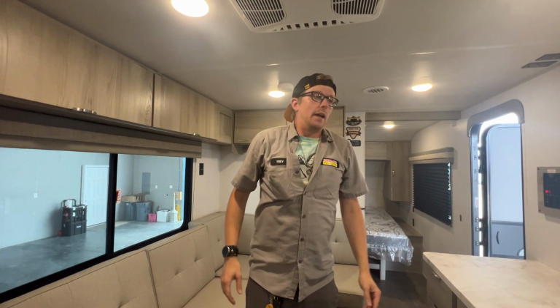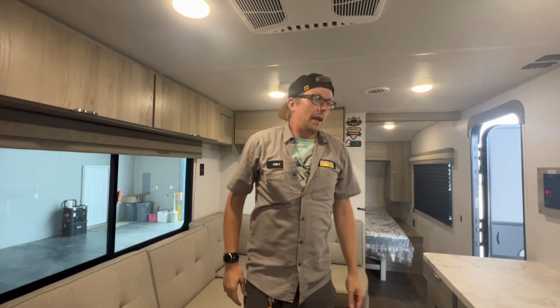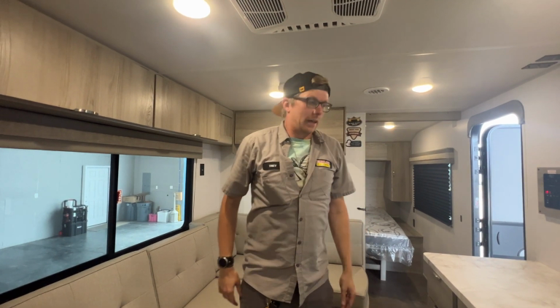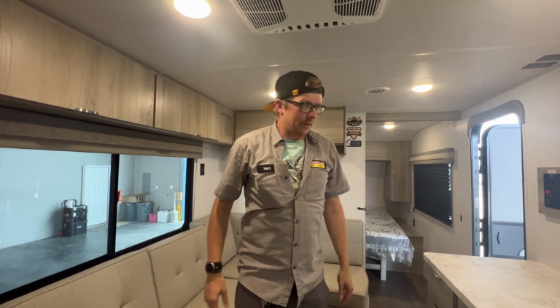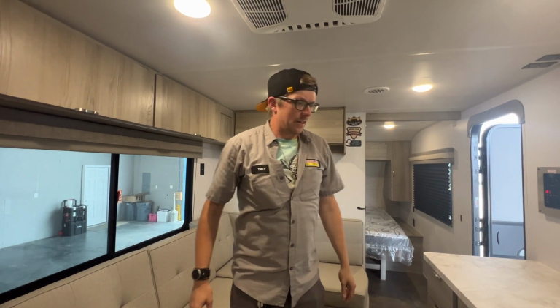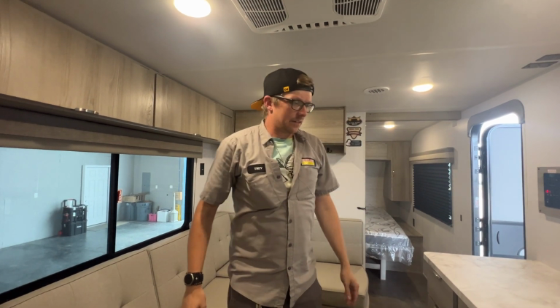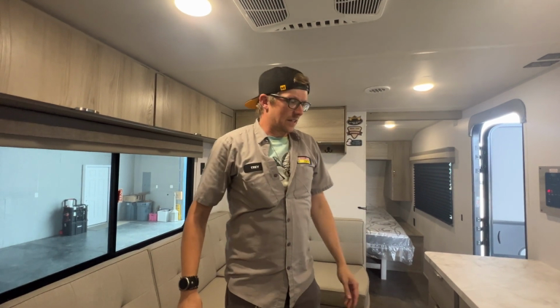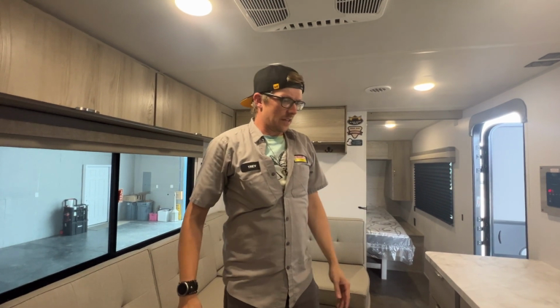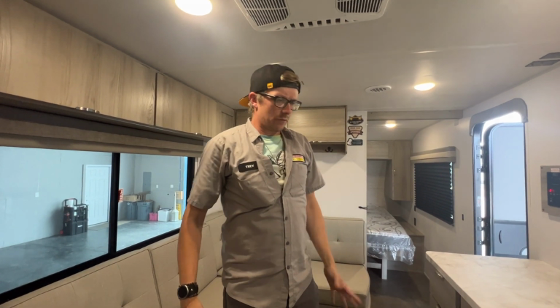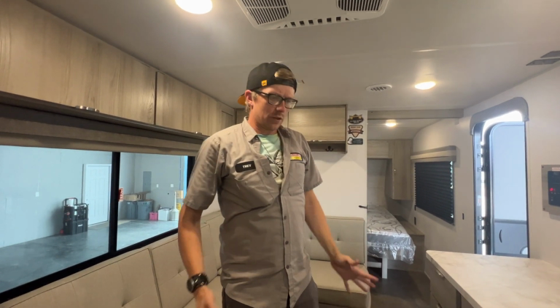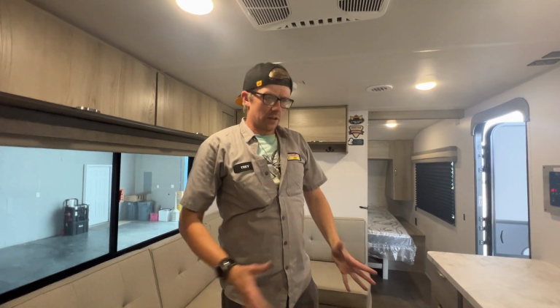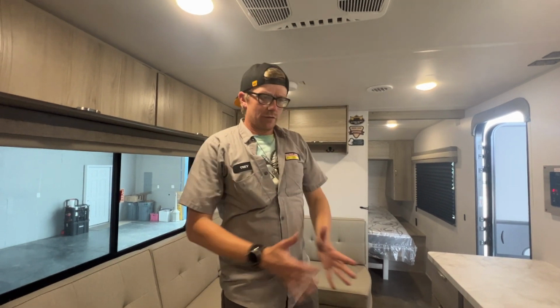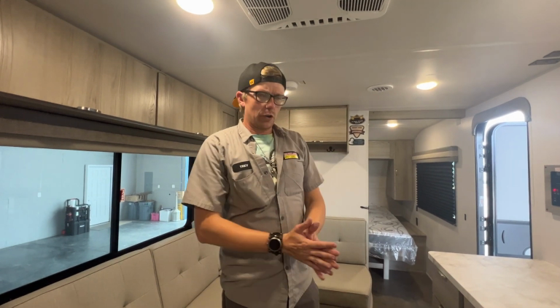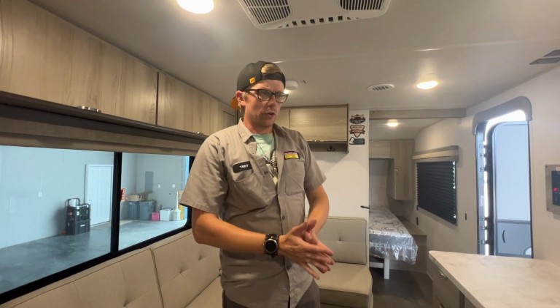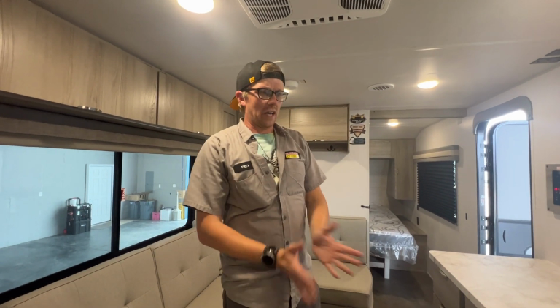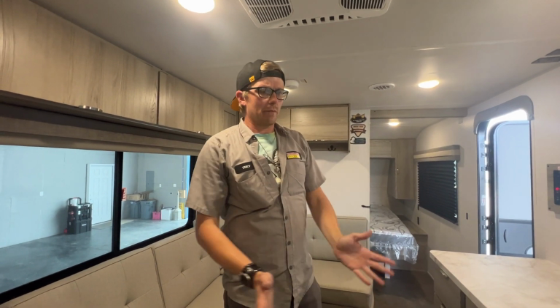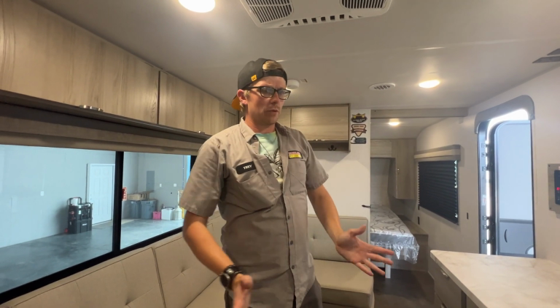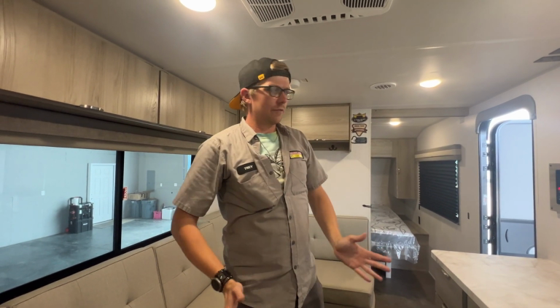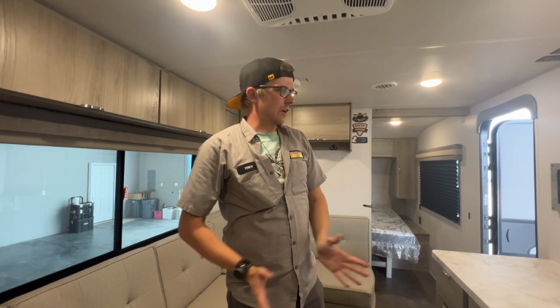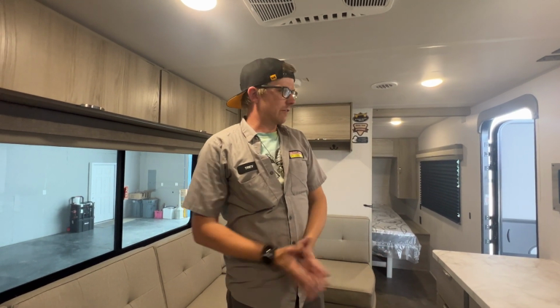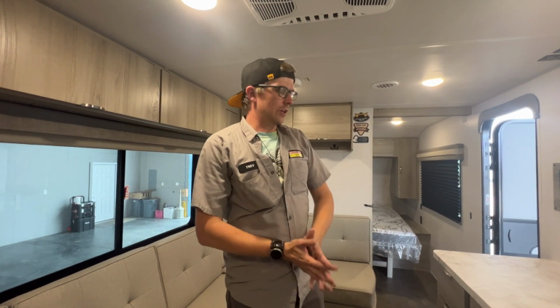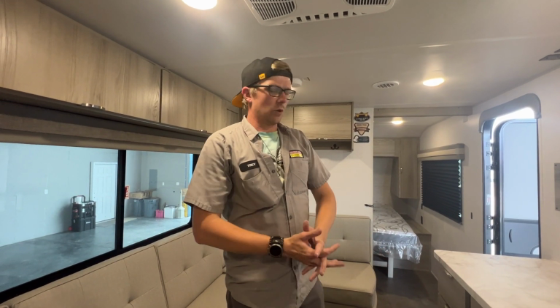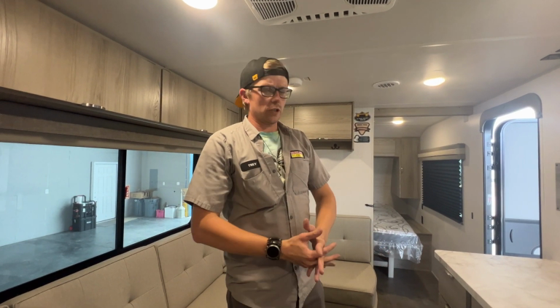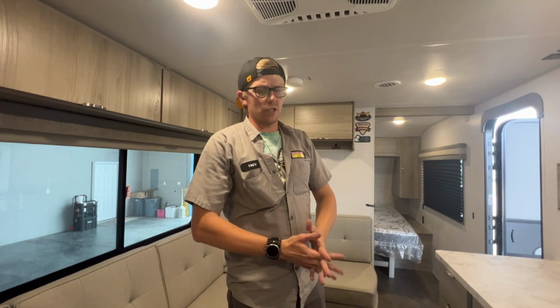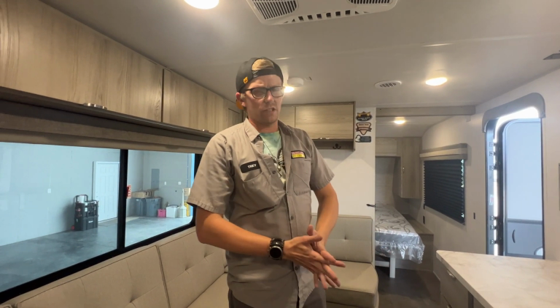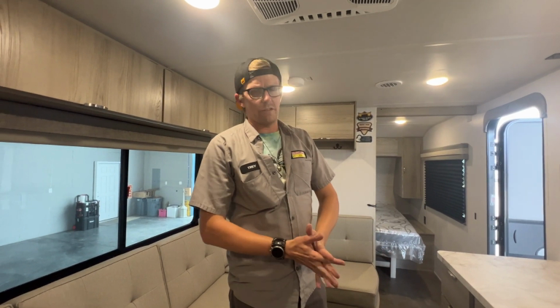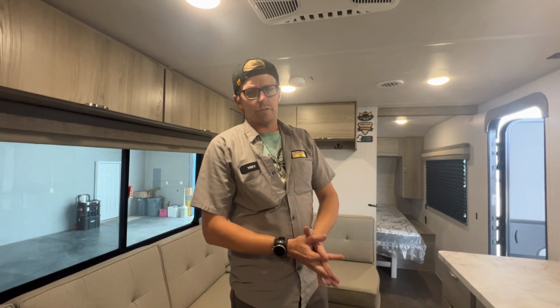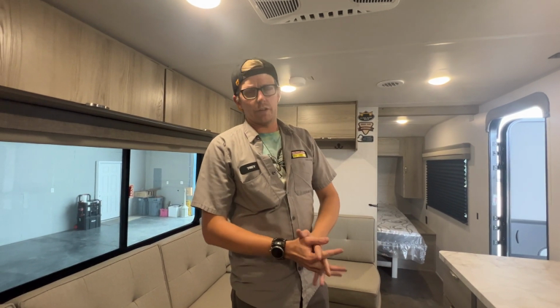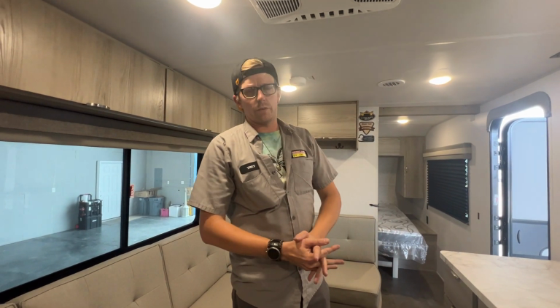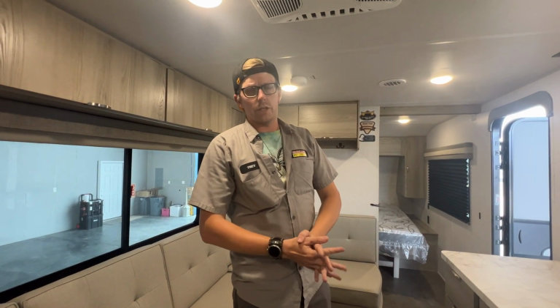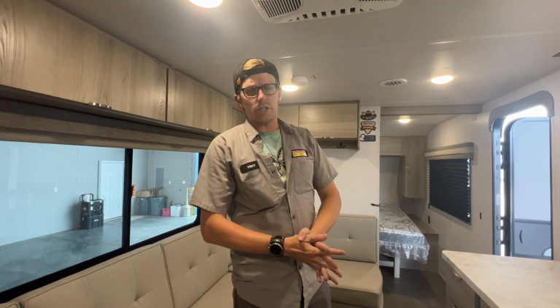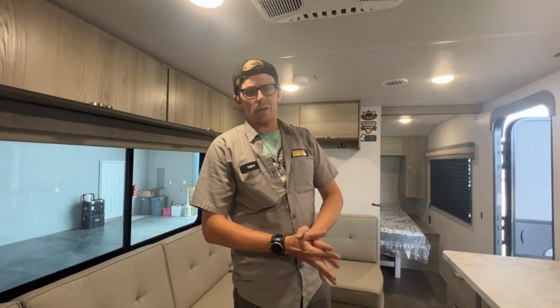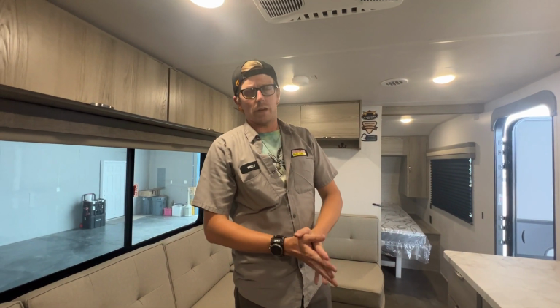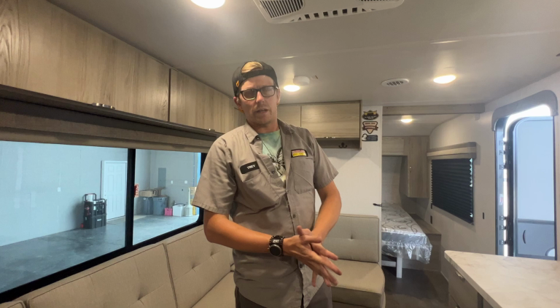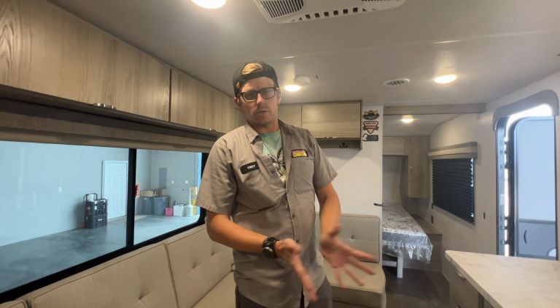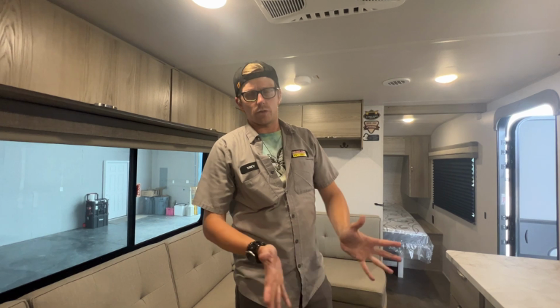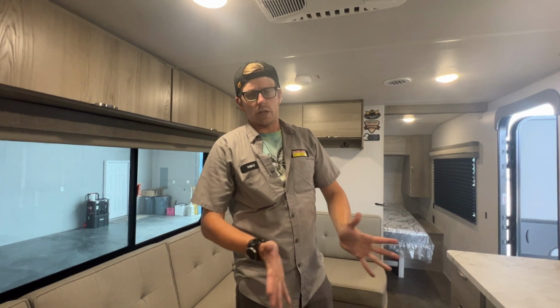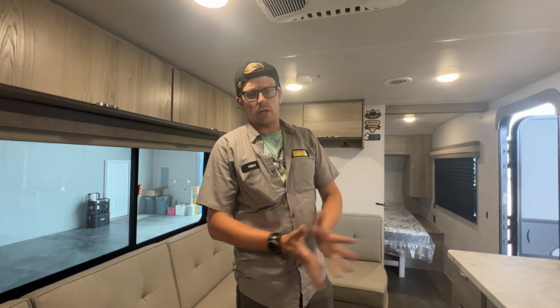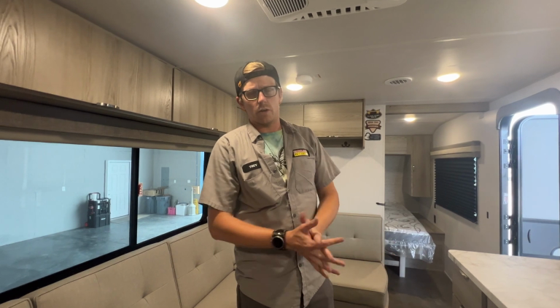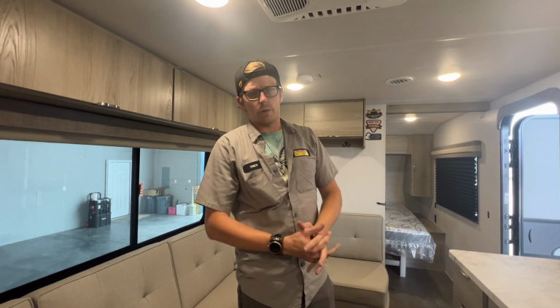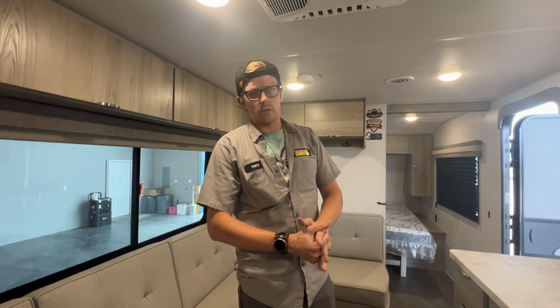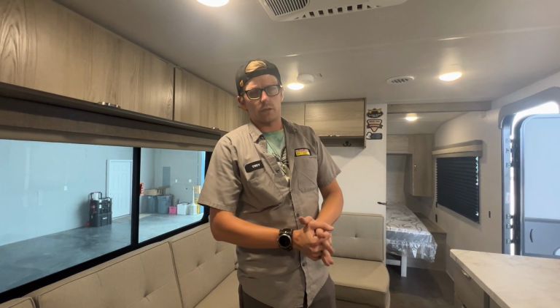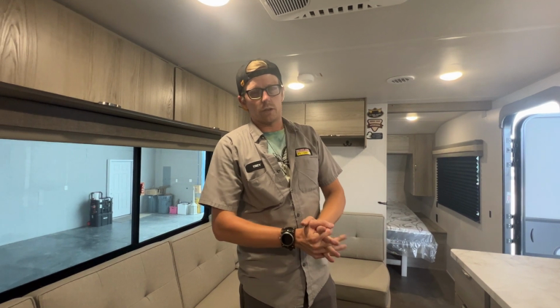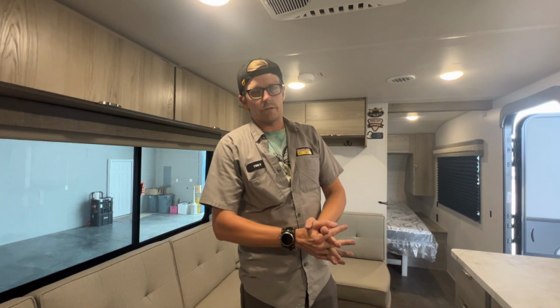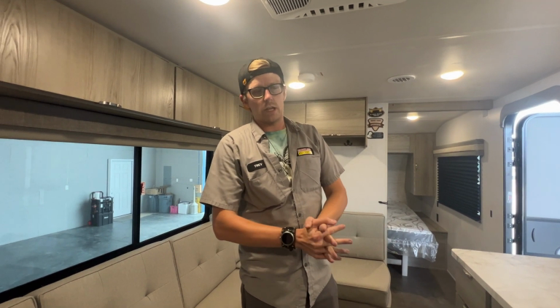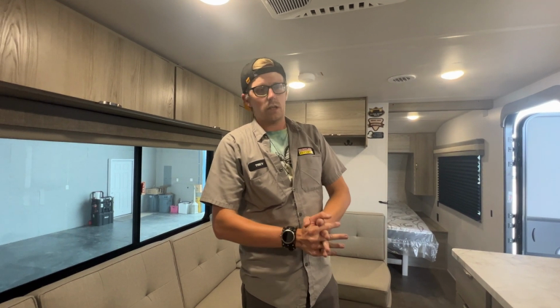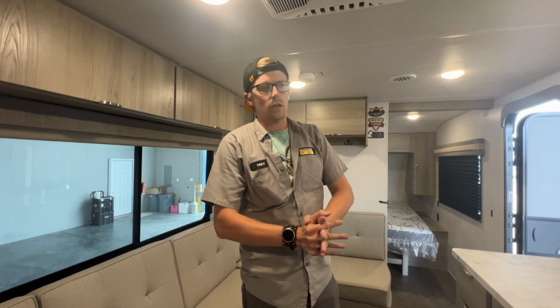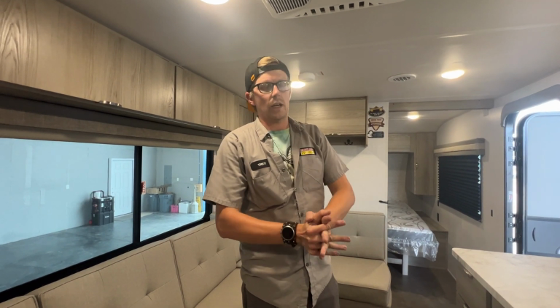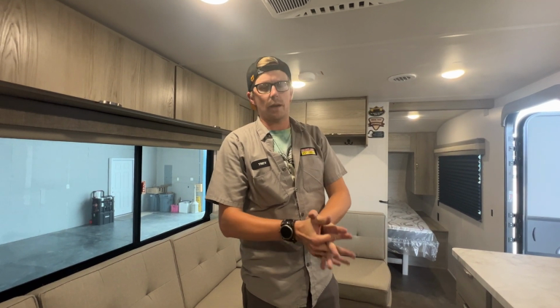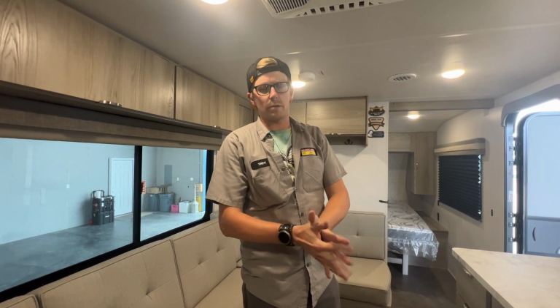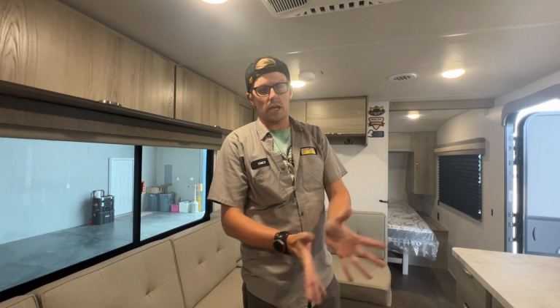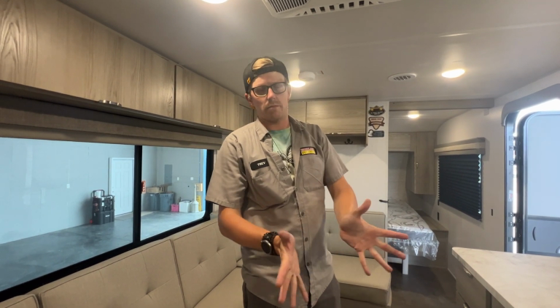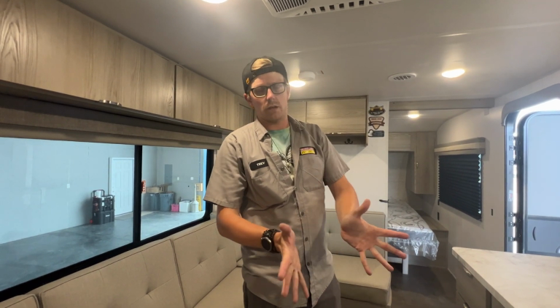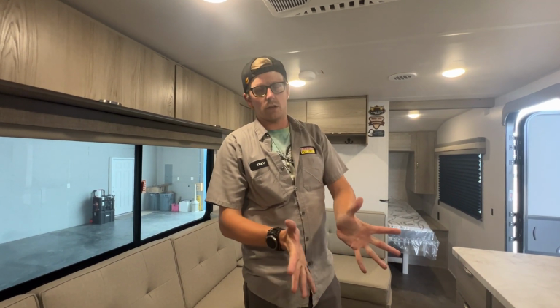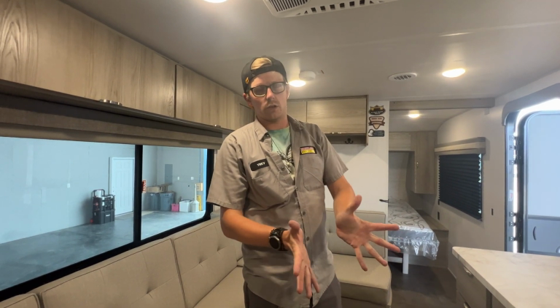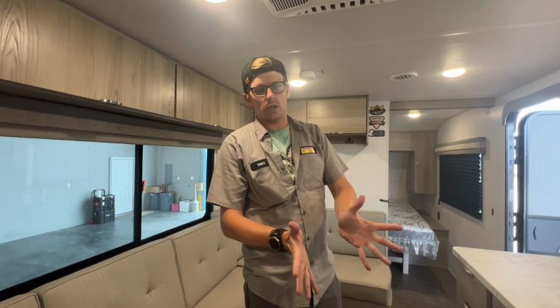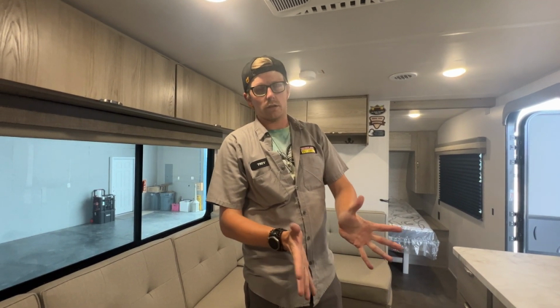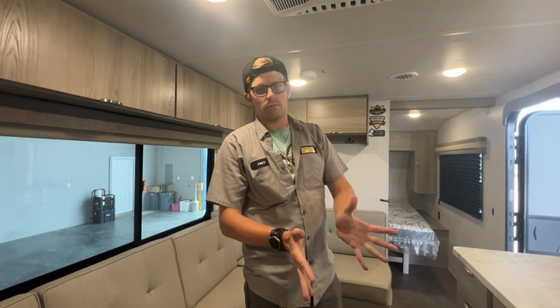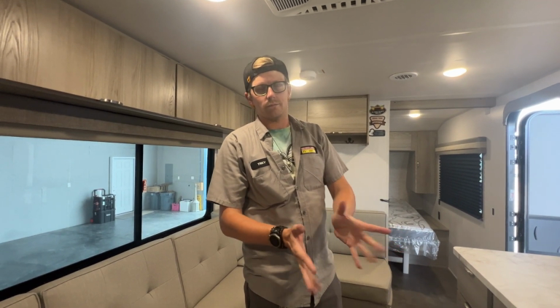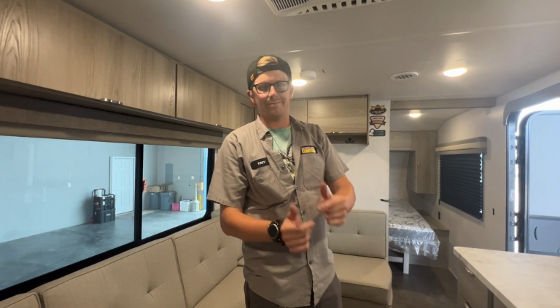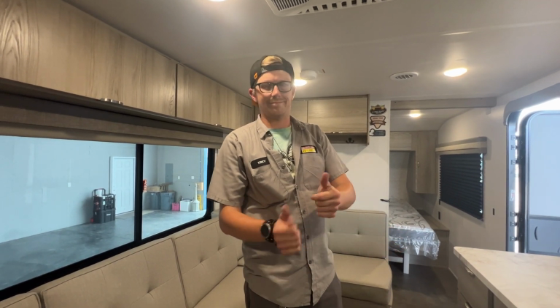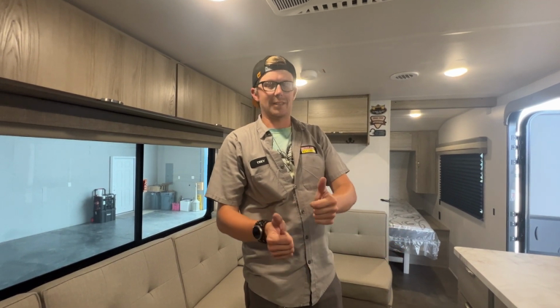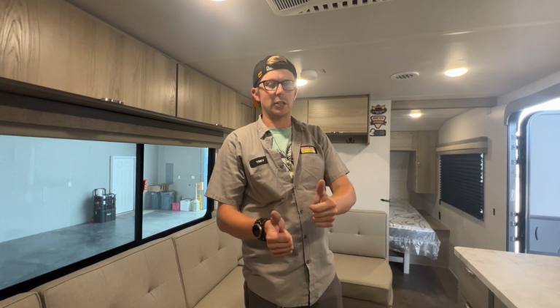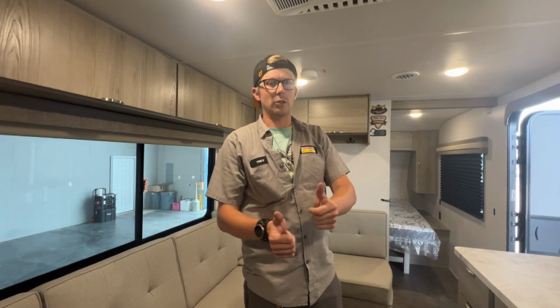I think that's everything for your camper. If you have any questions, feel free to reach out — my name is Trey here at Parkland RV. Happy camping and good luck!